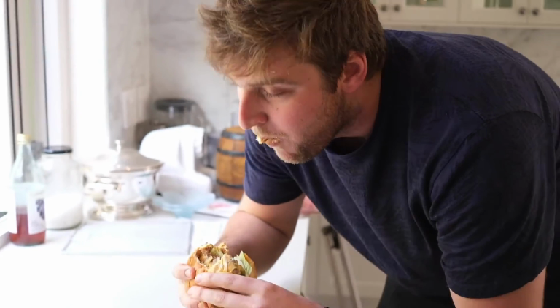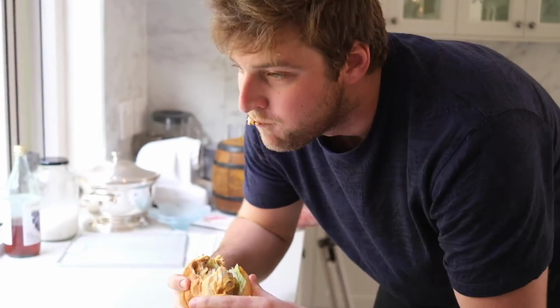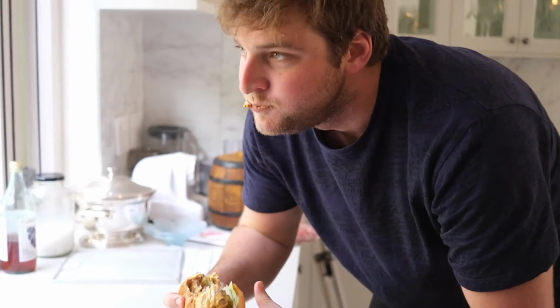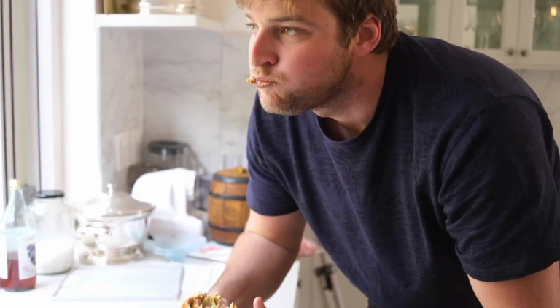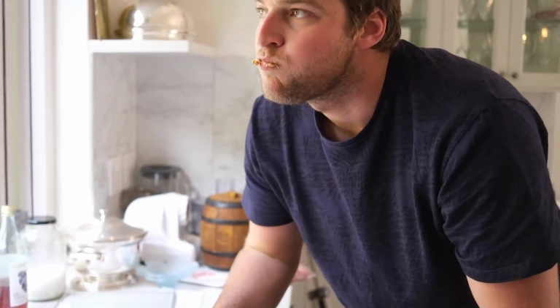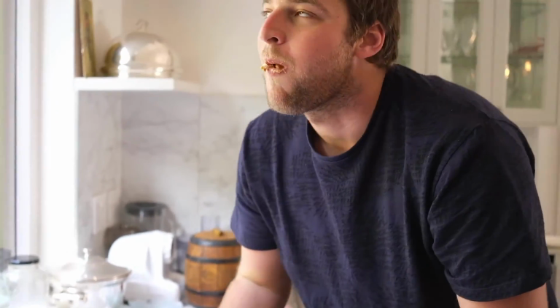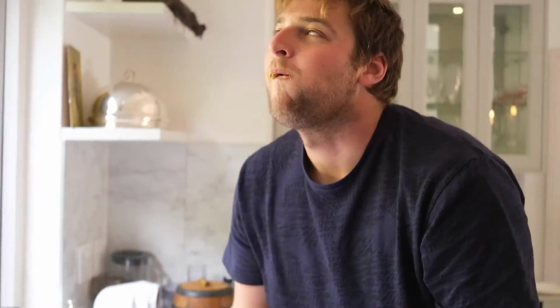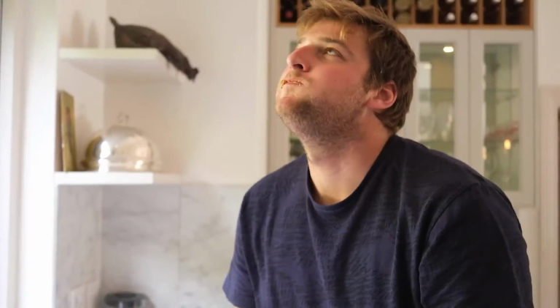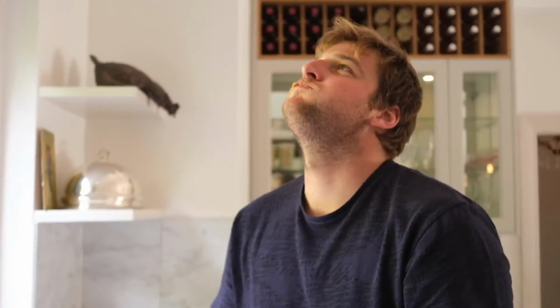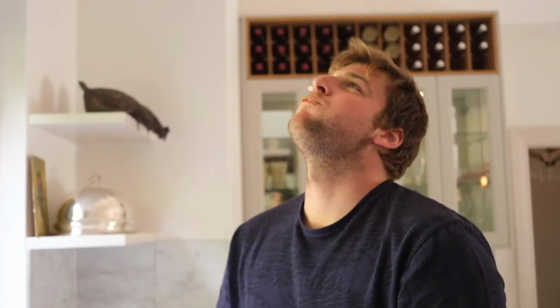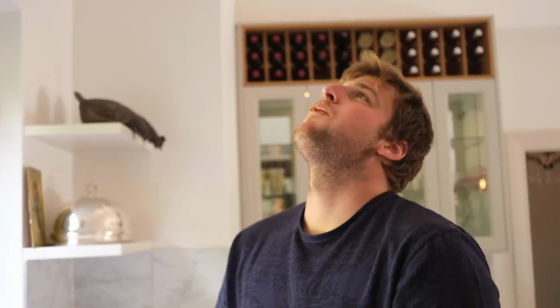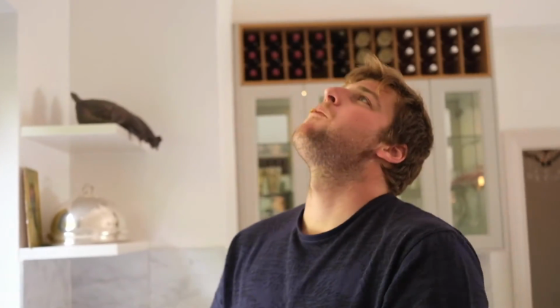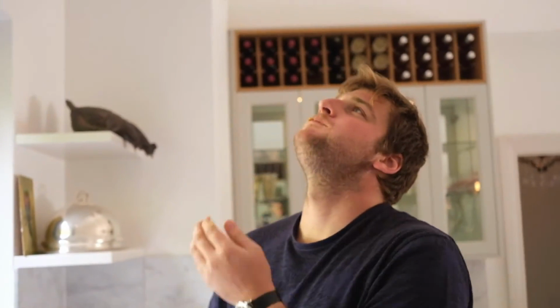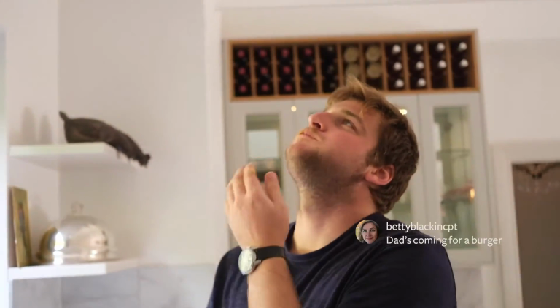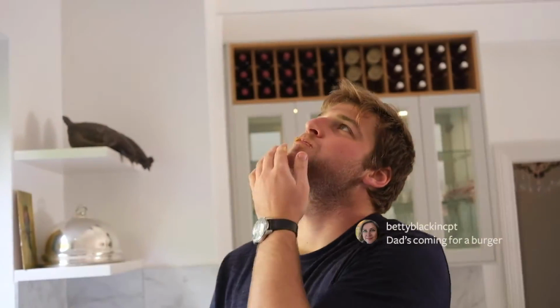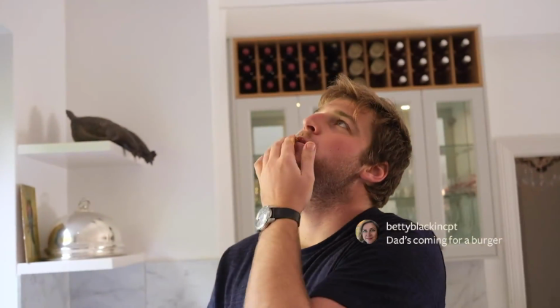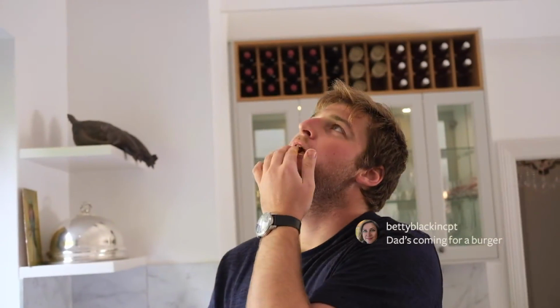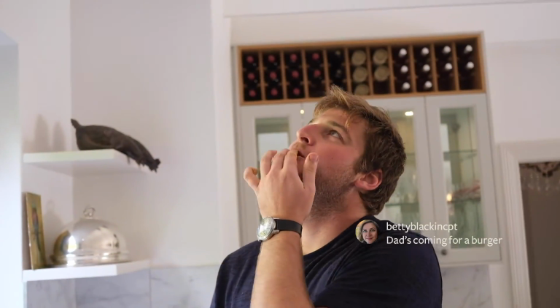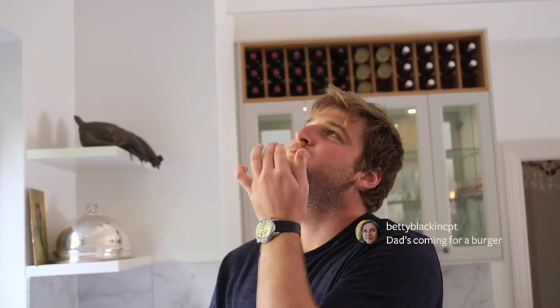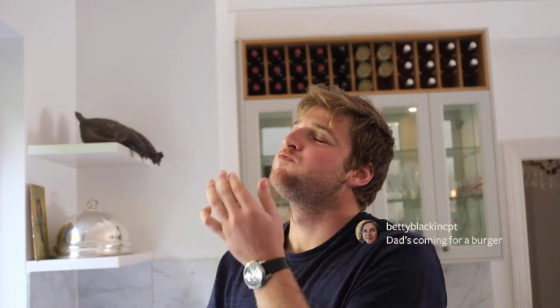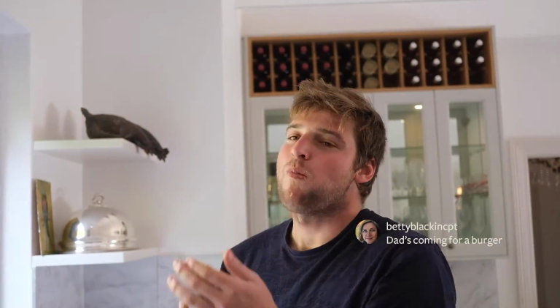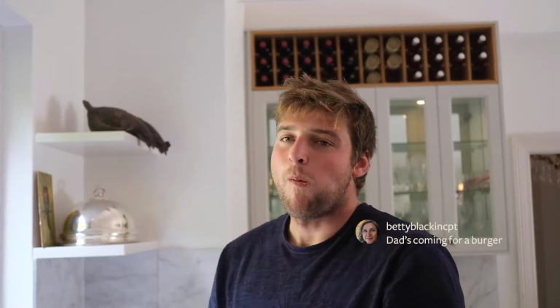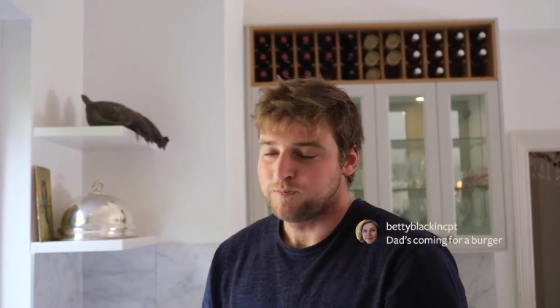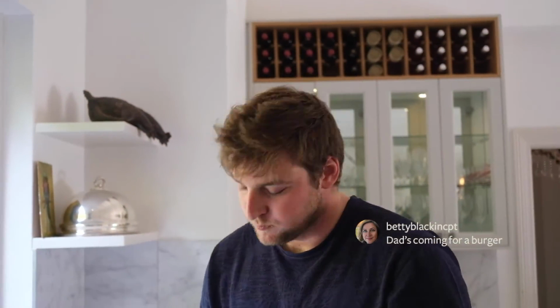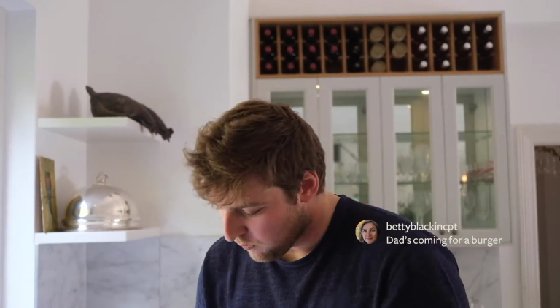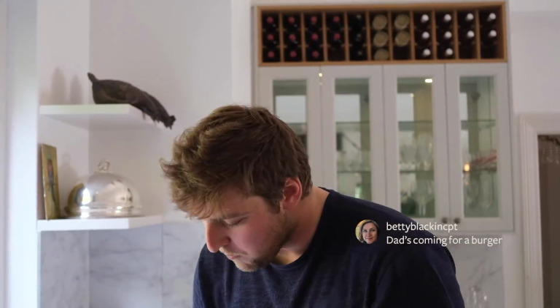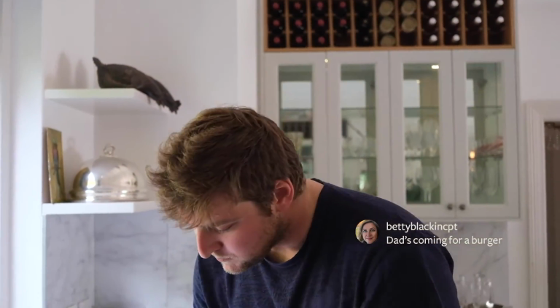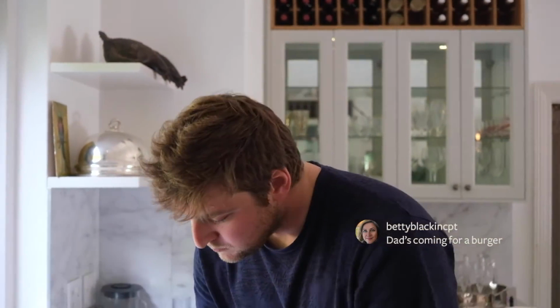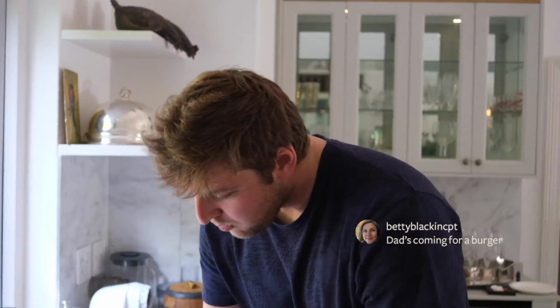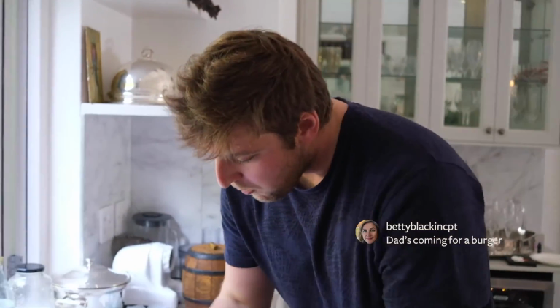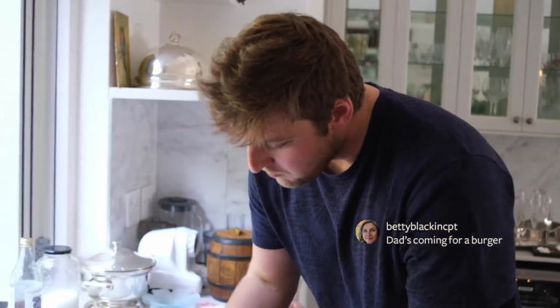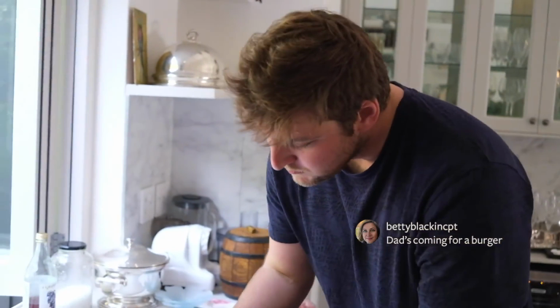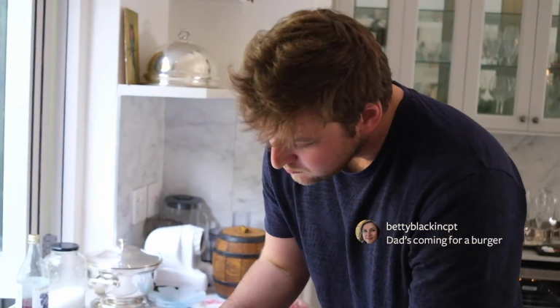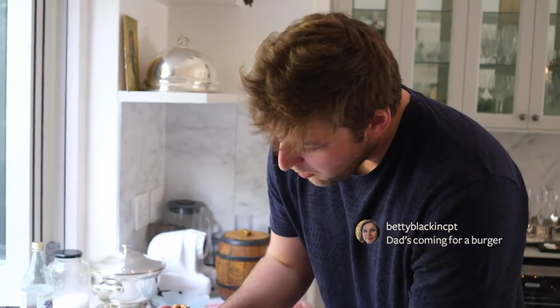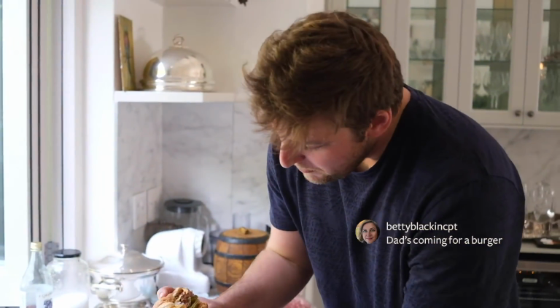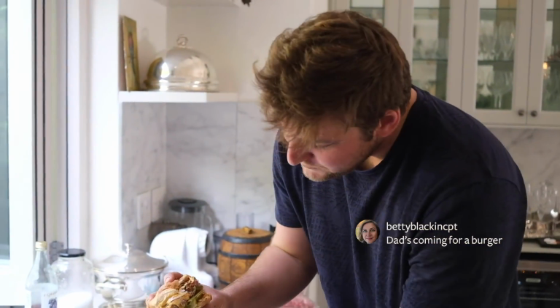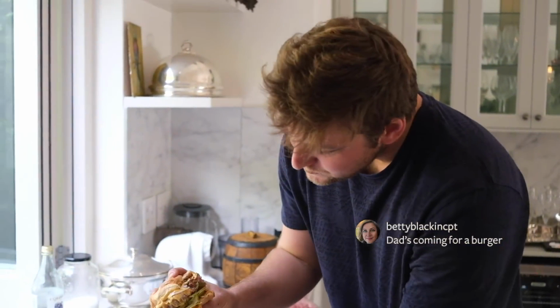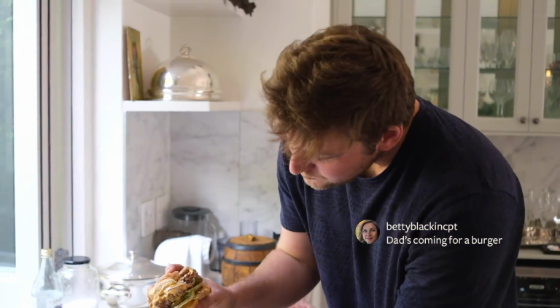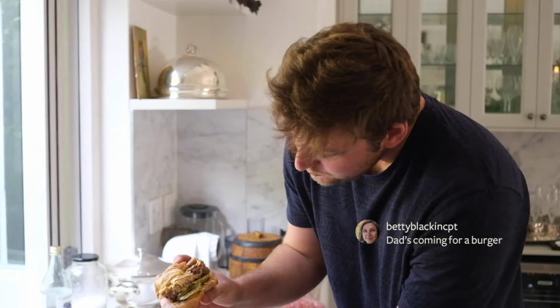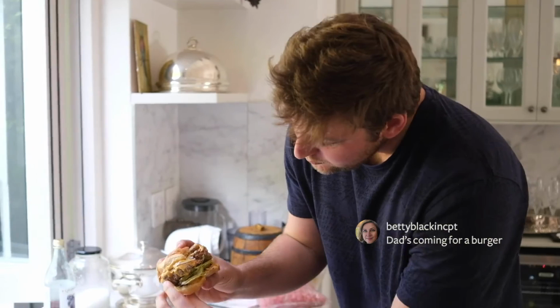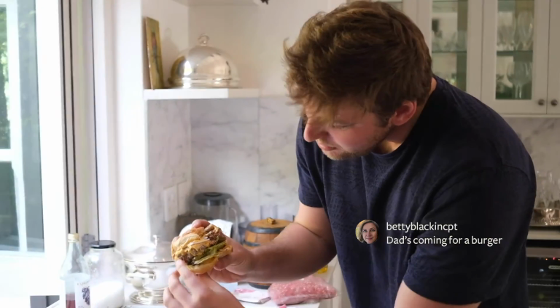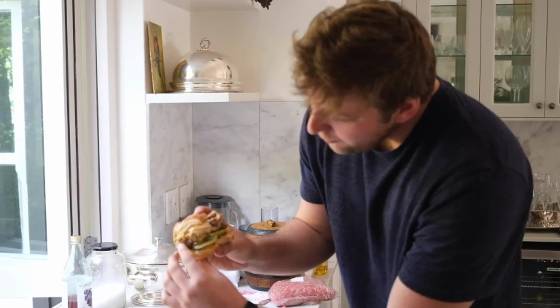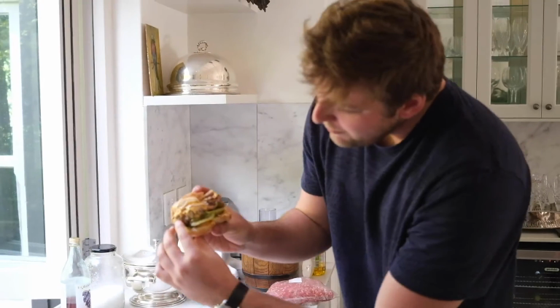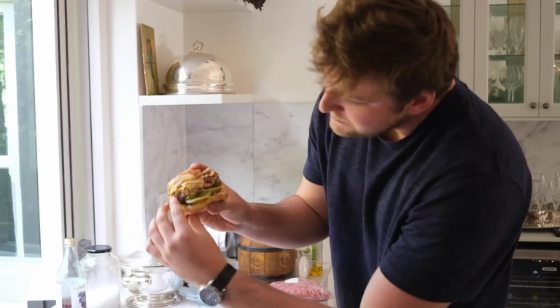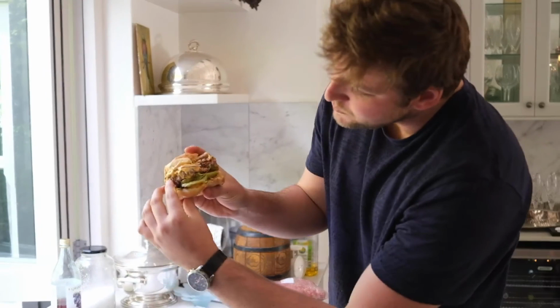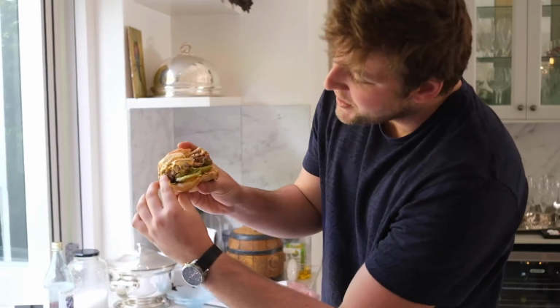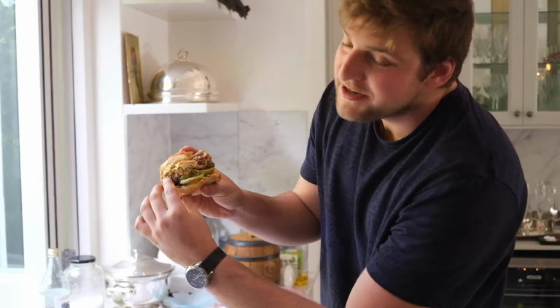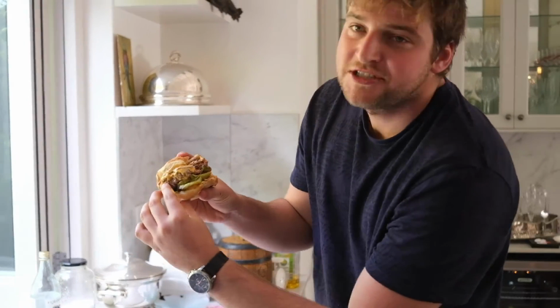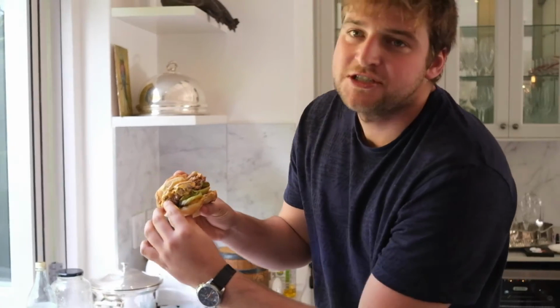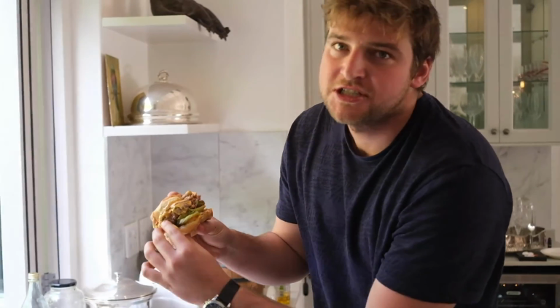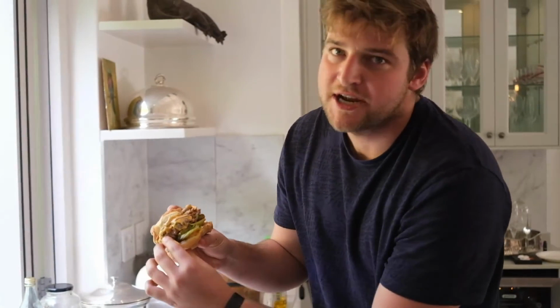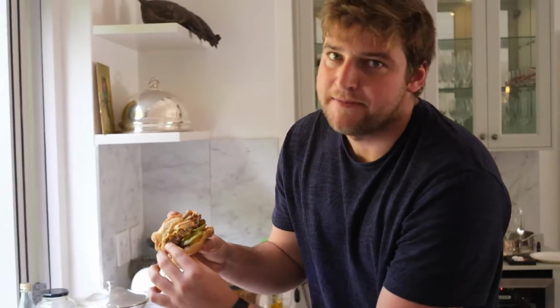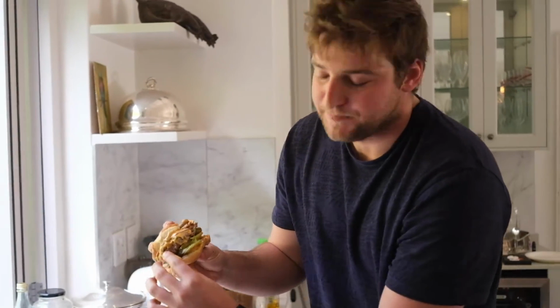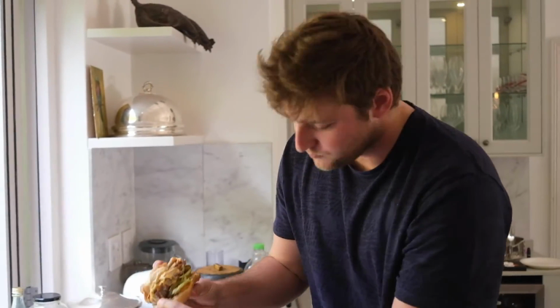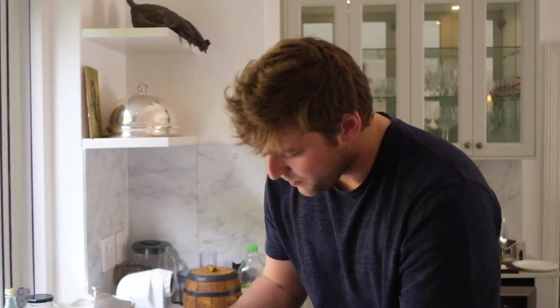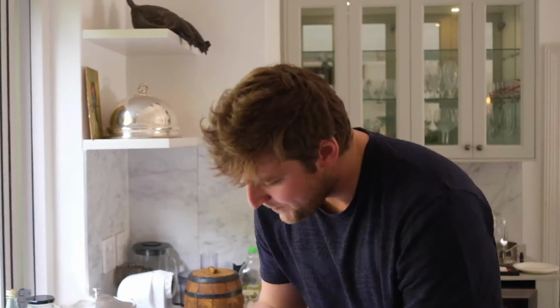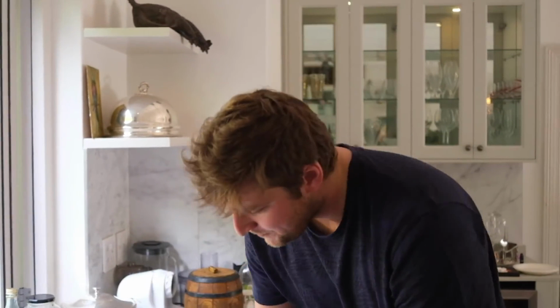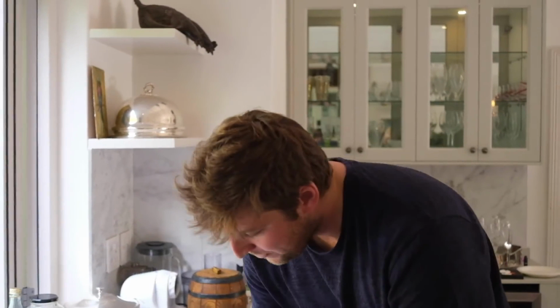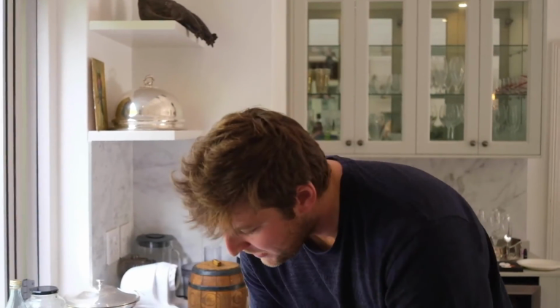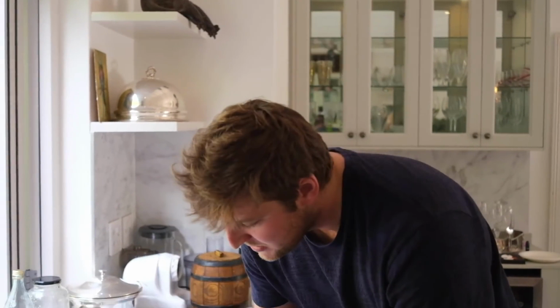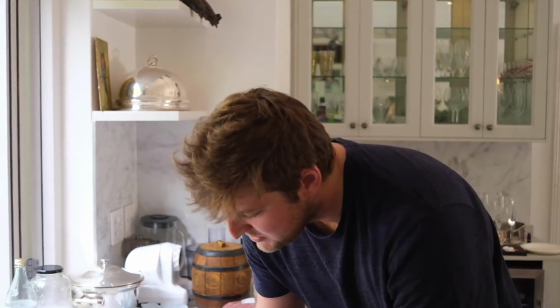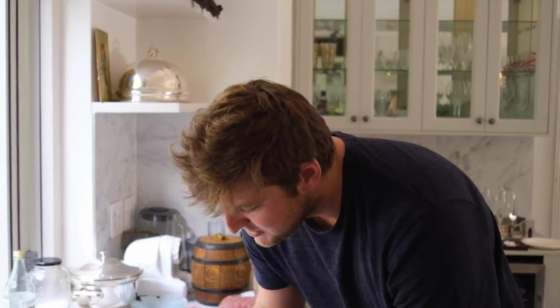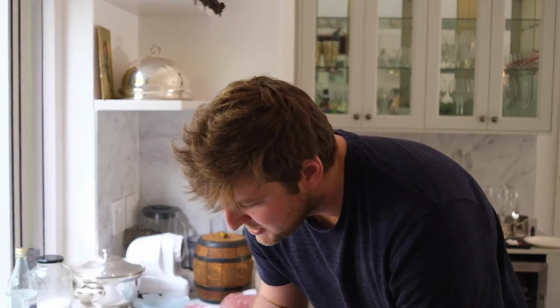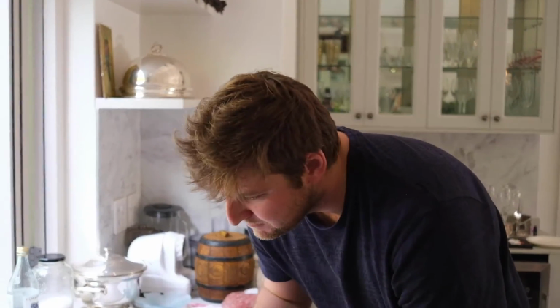Juicy! It's insane. It really is insane.